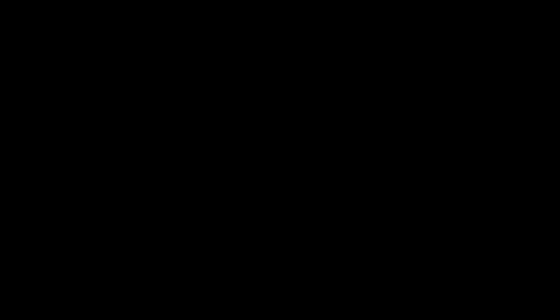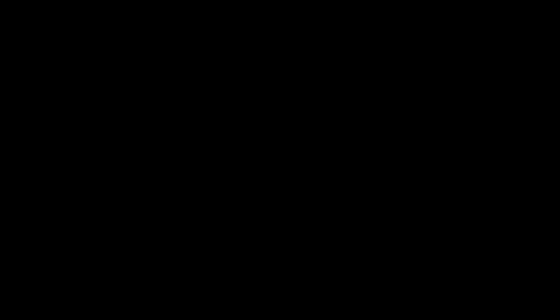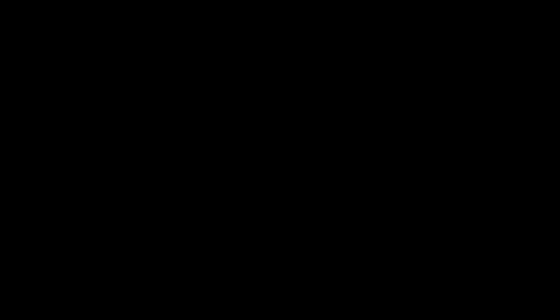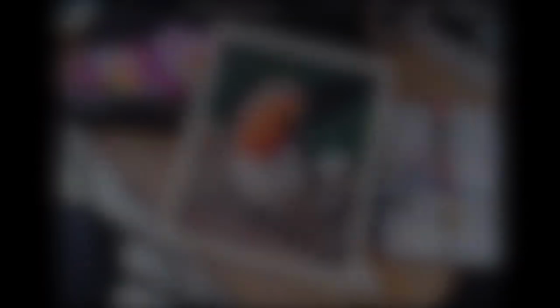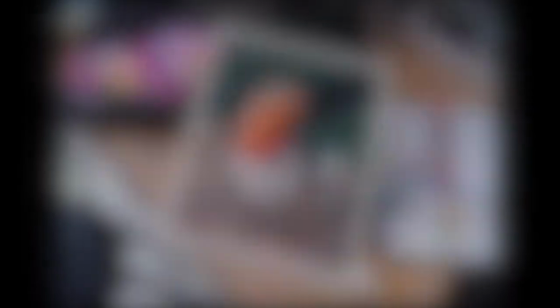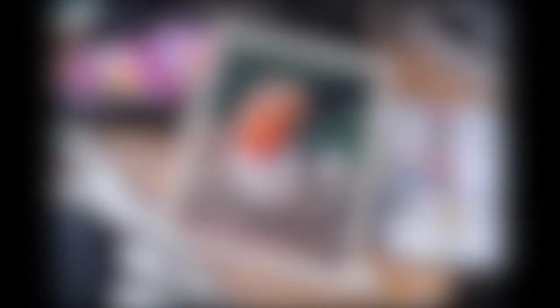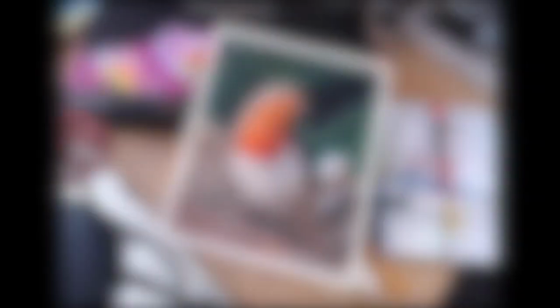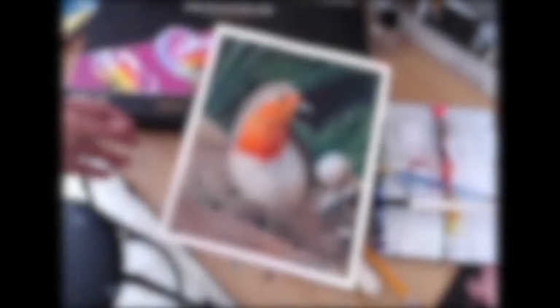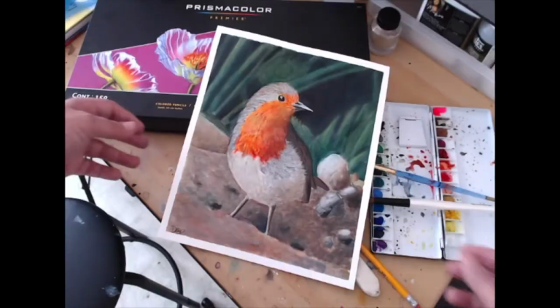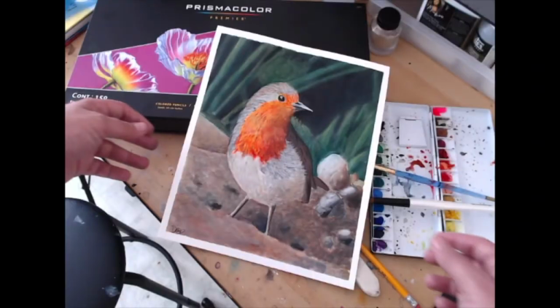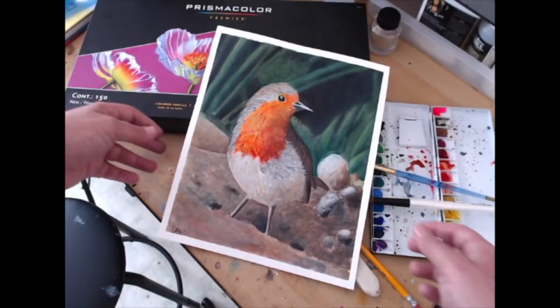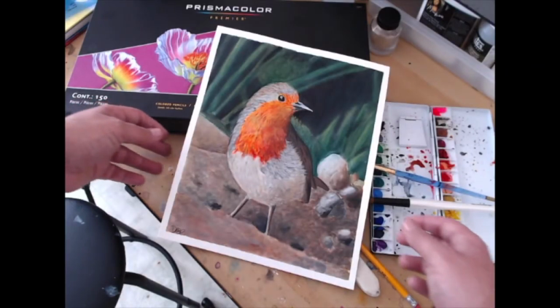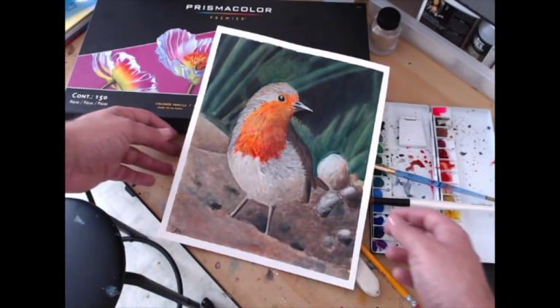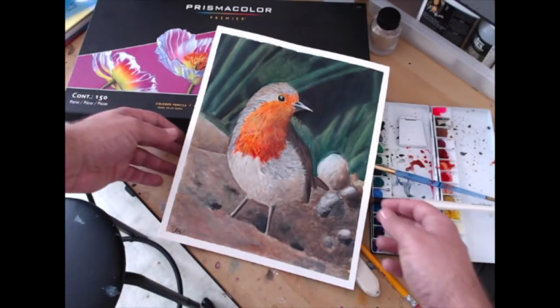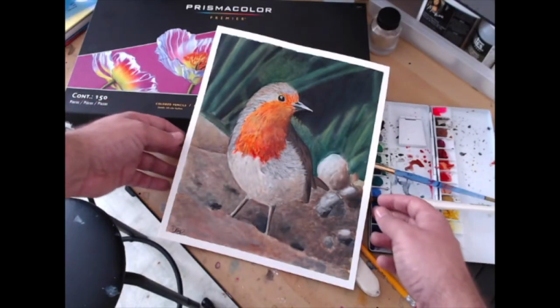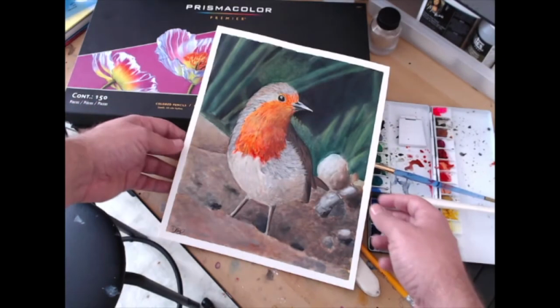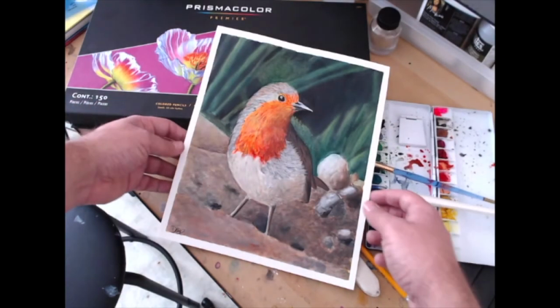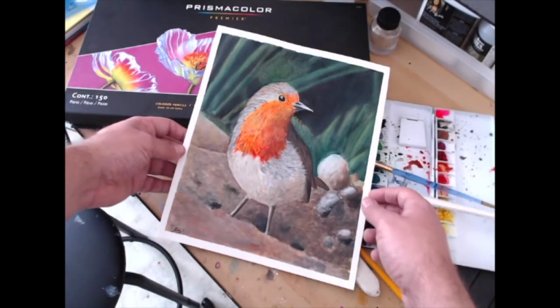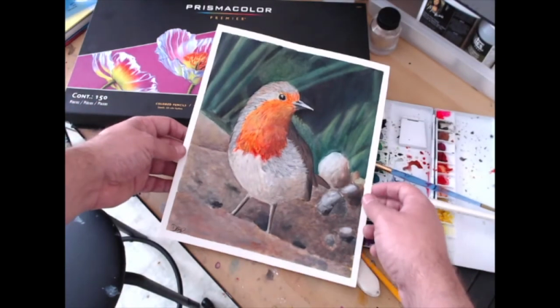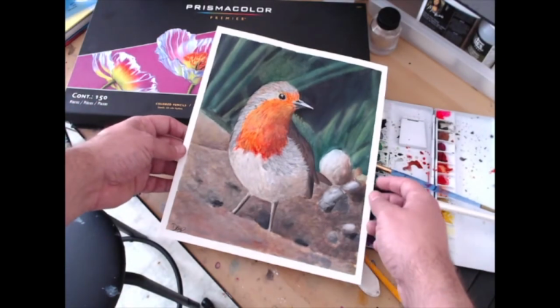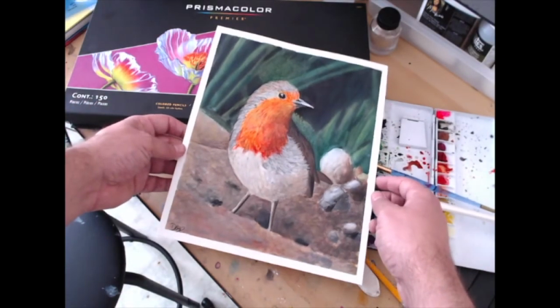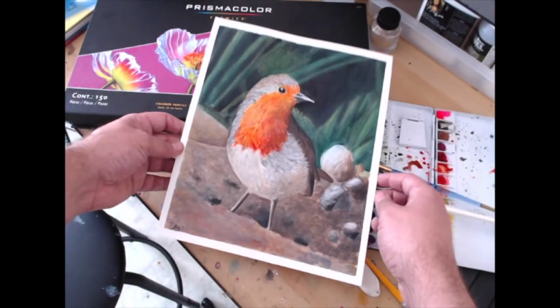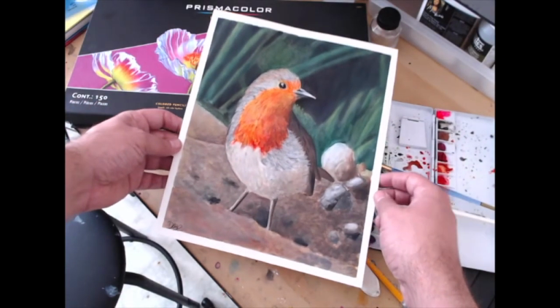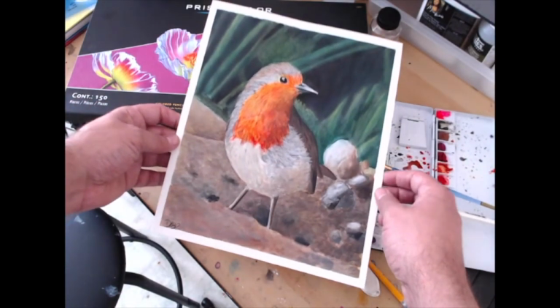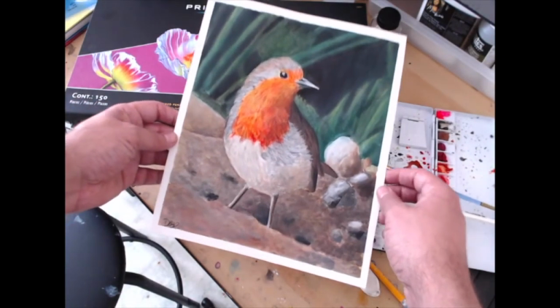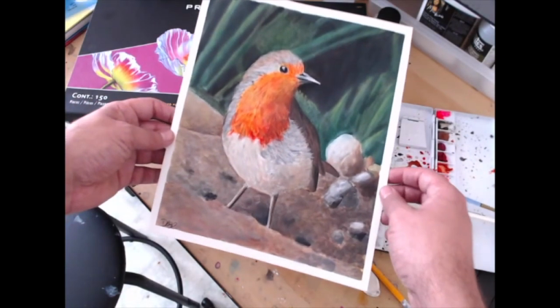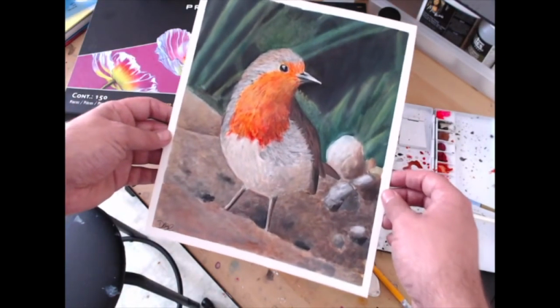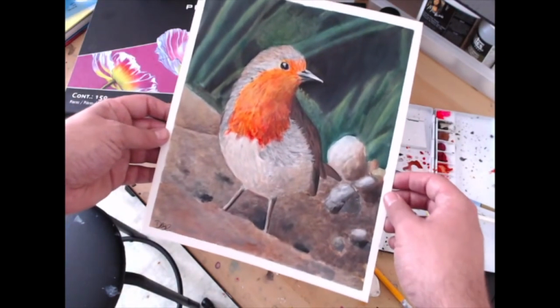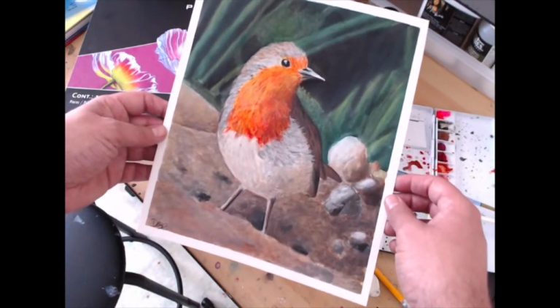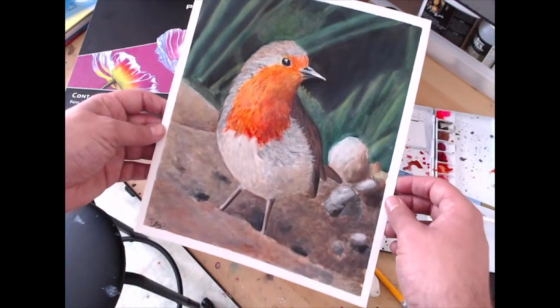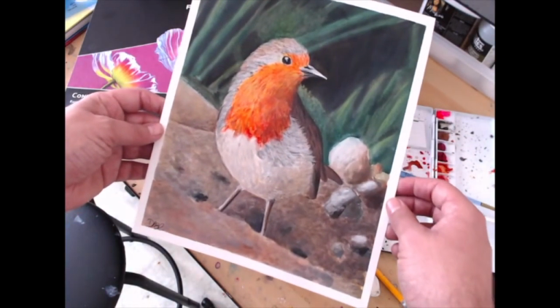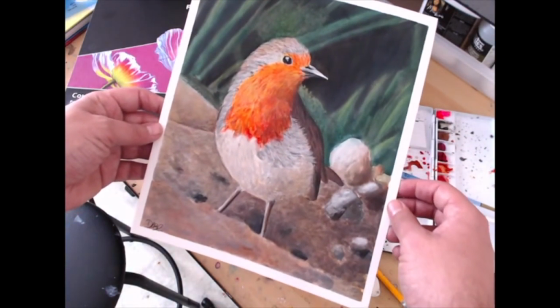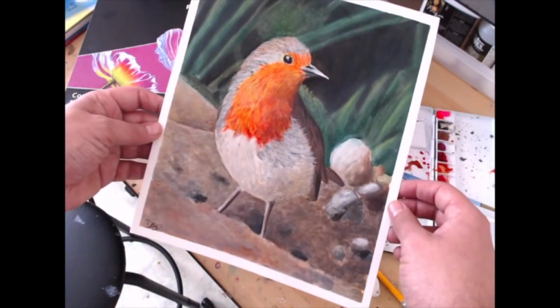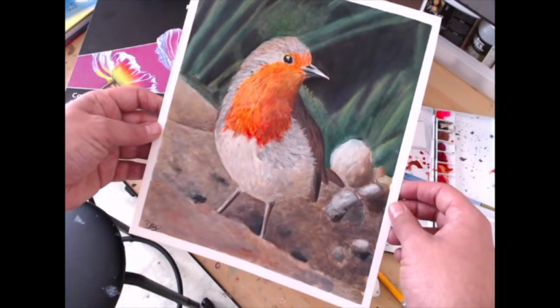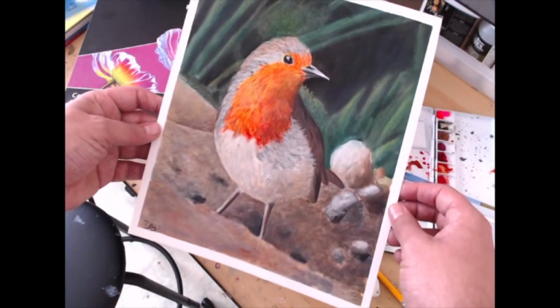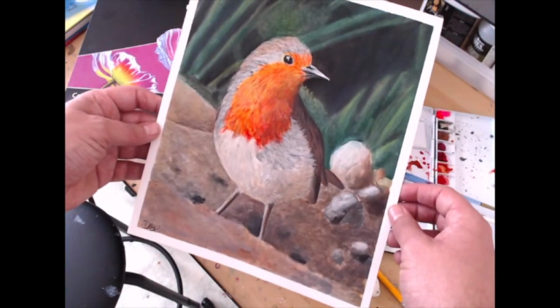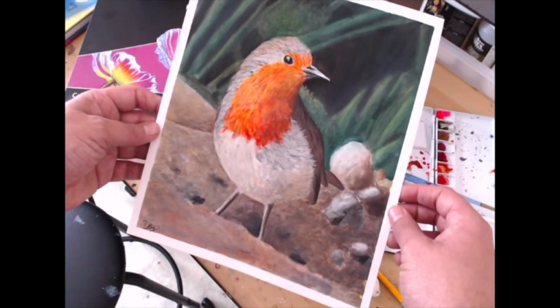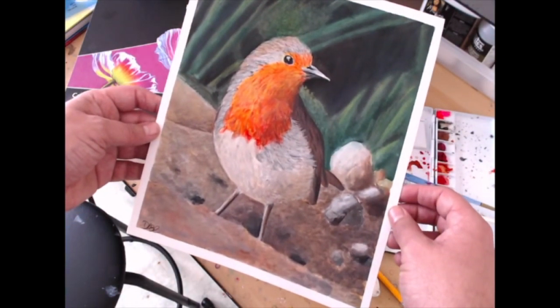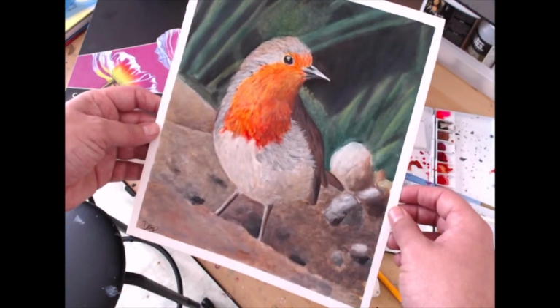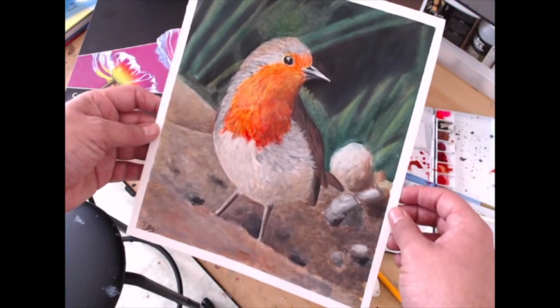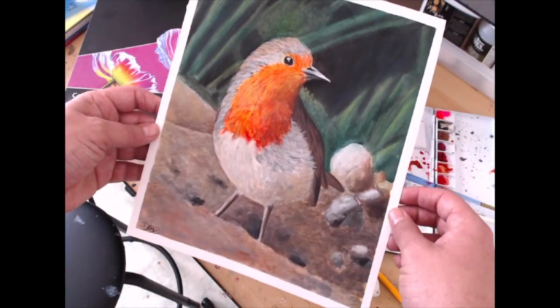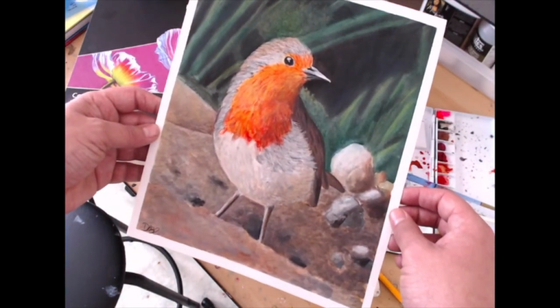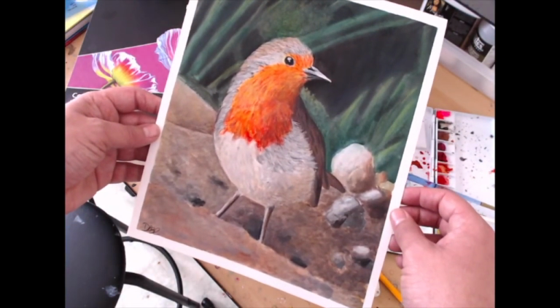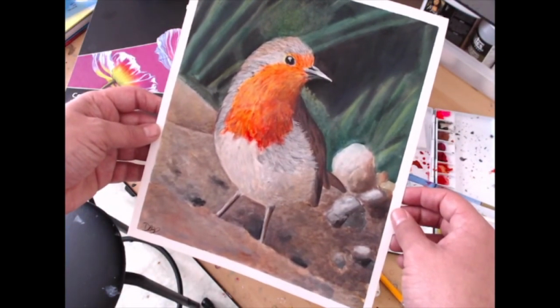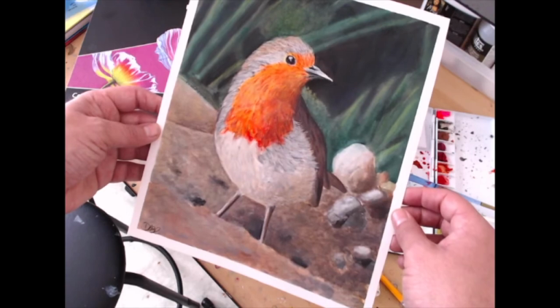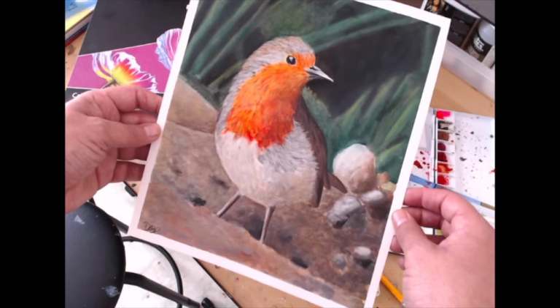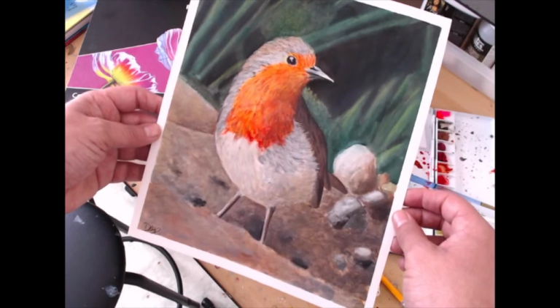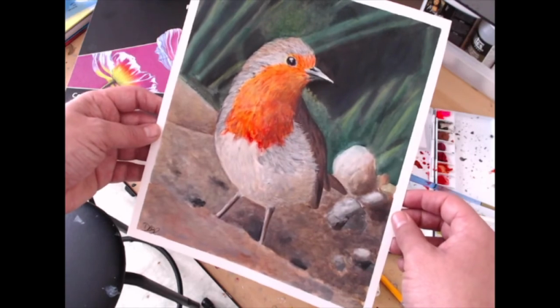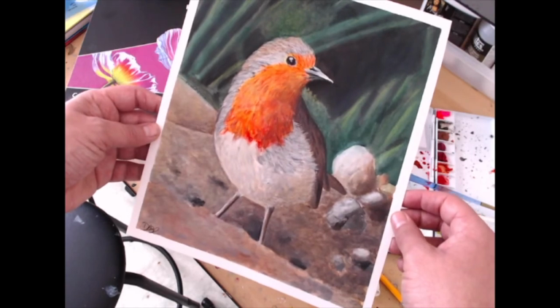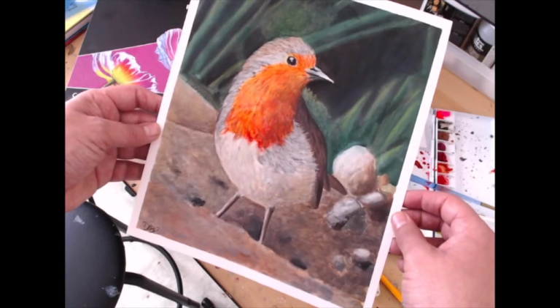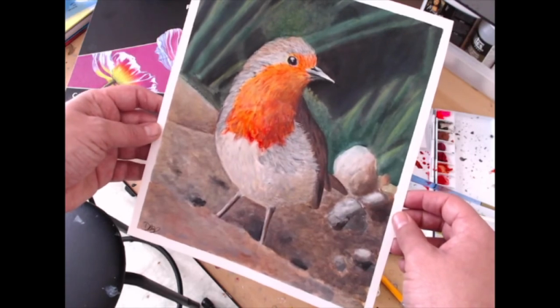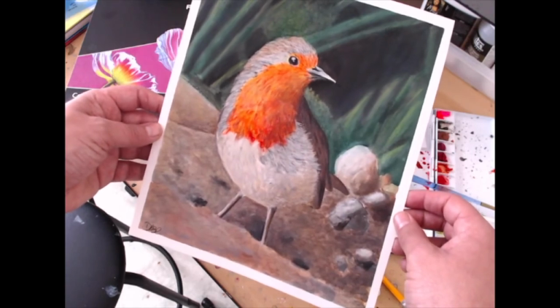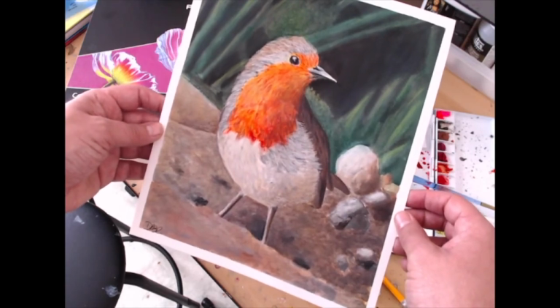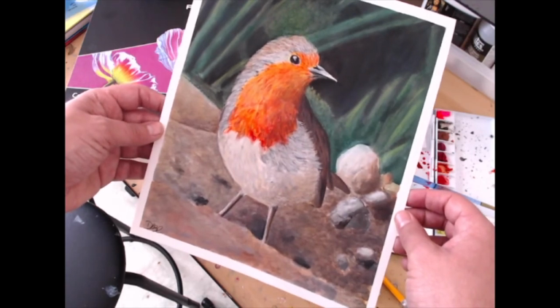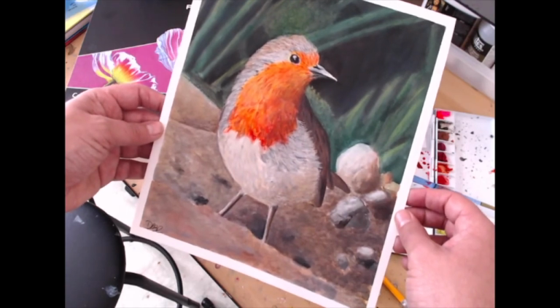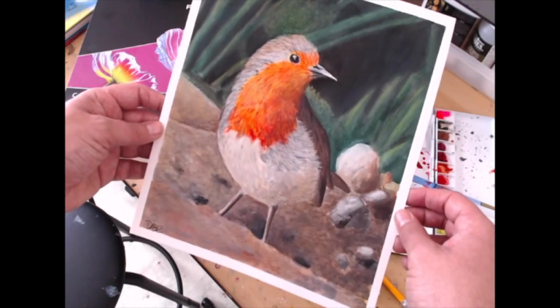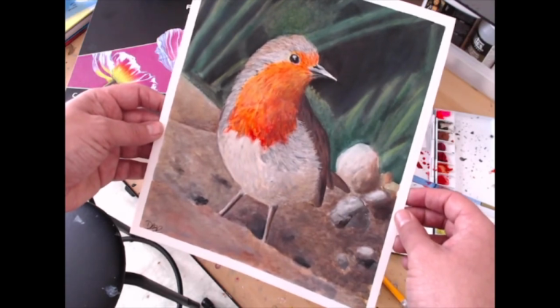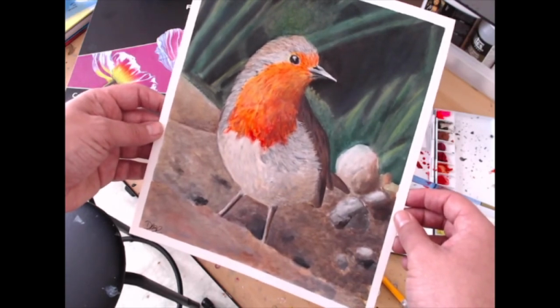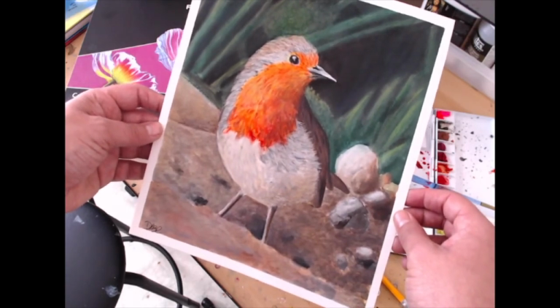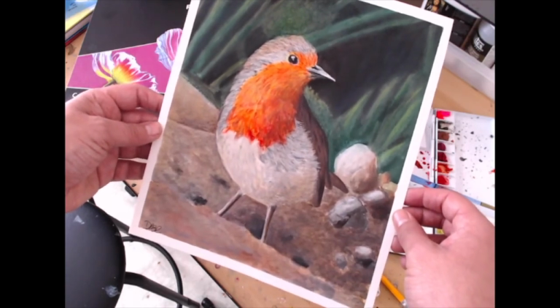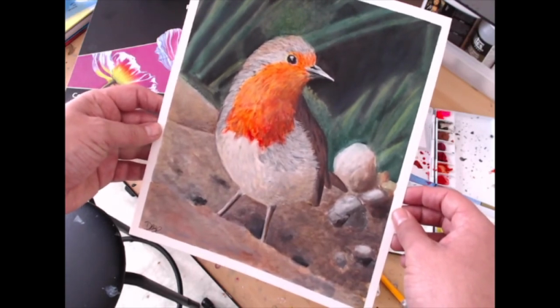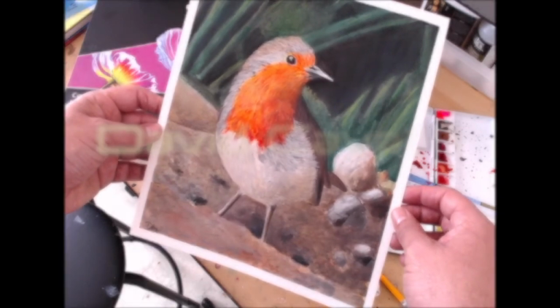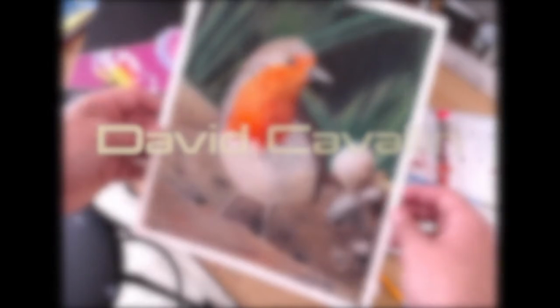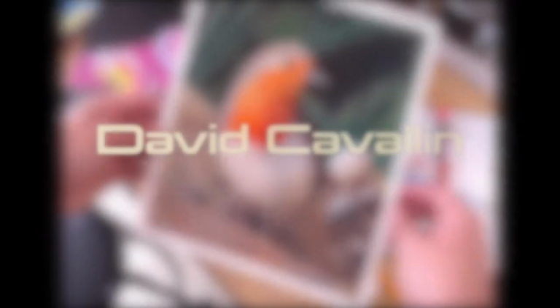Hi guys, today I'm going to be playing with gouache and colored pencil, I'm going to talk about creativity, and I'm going to throw in a challenge.